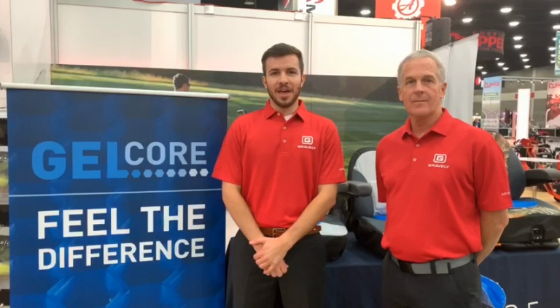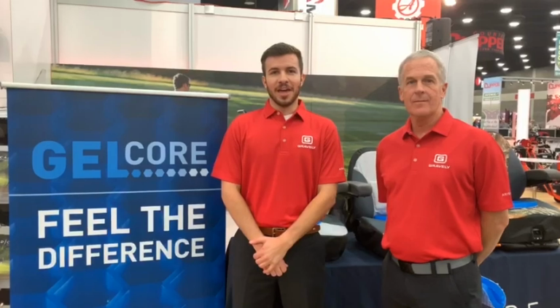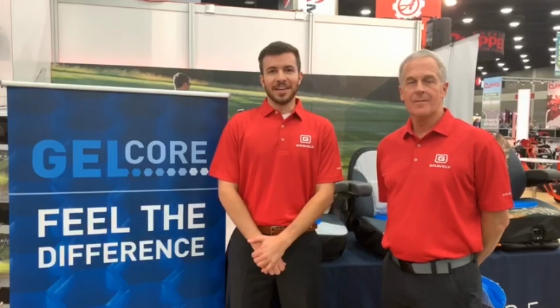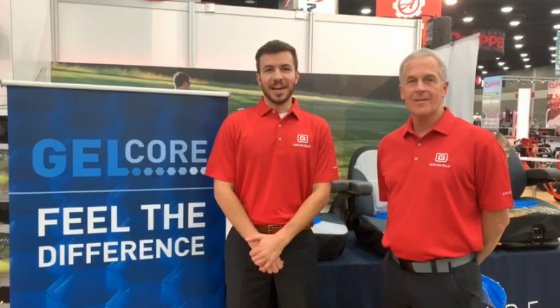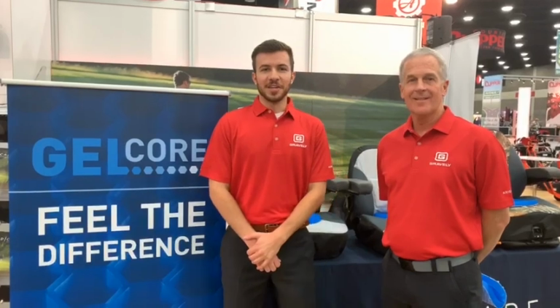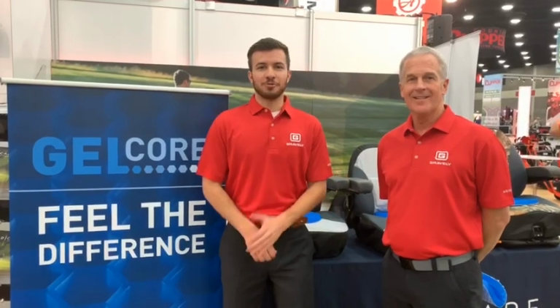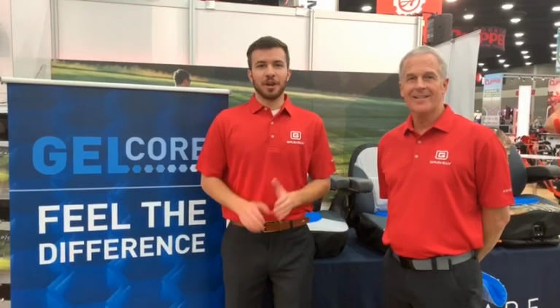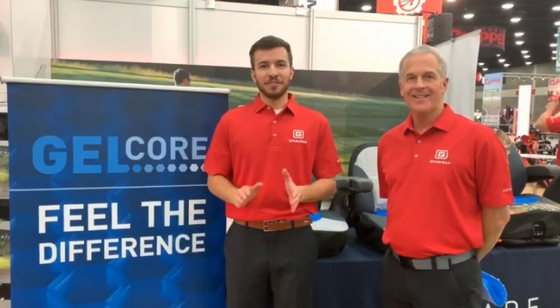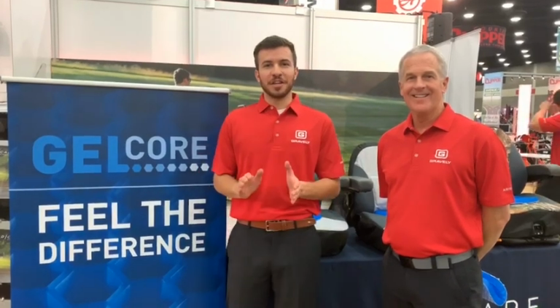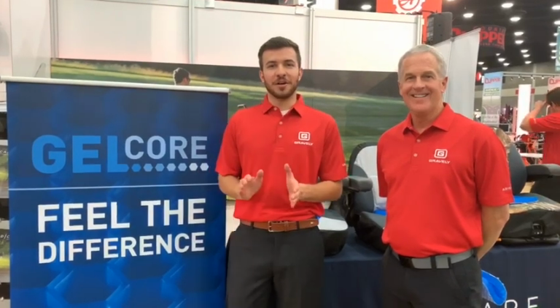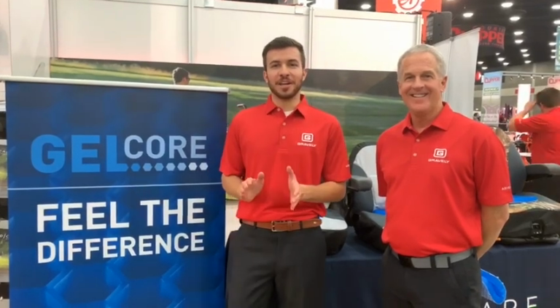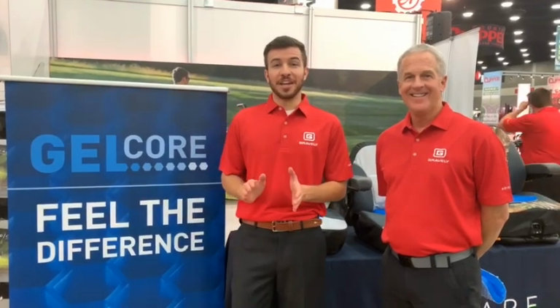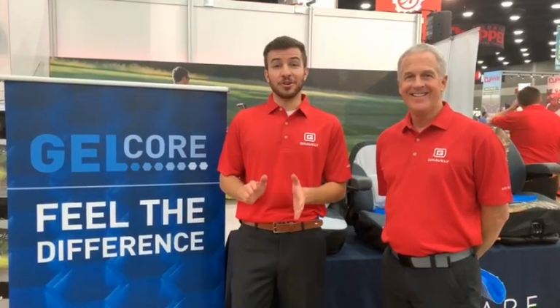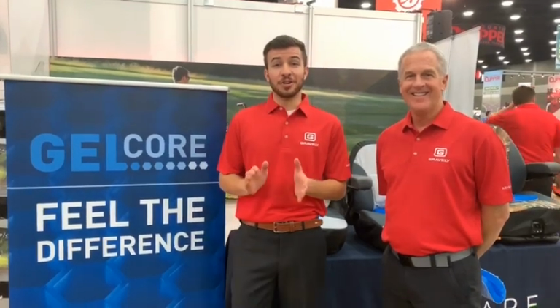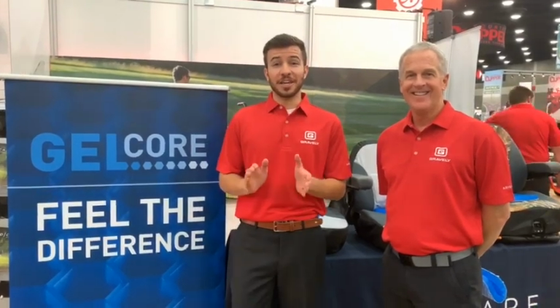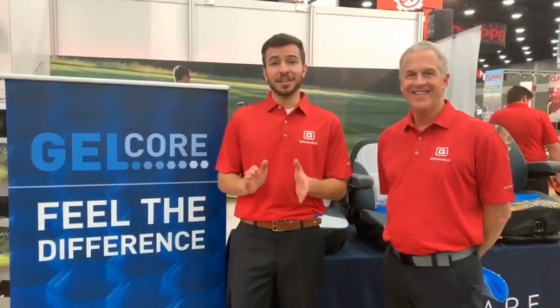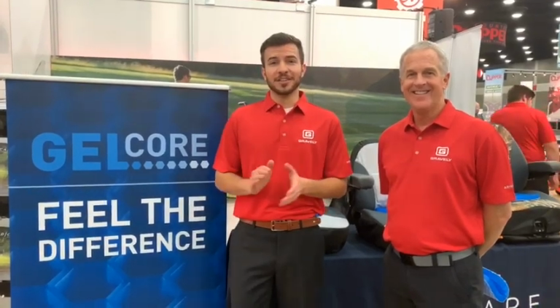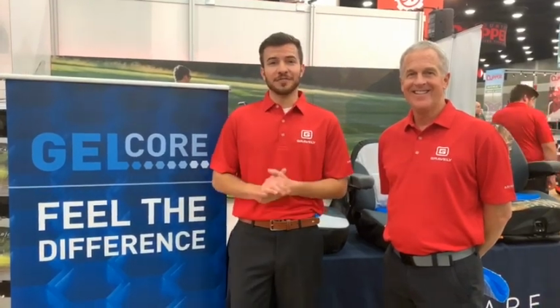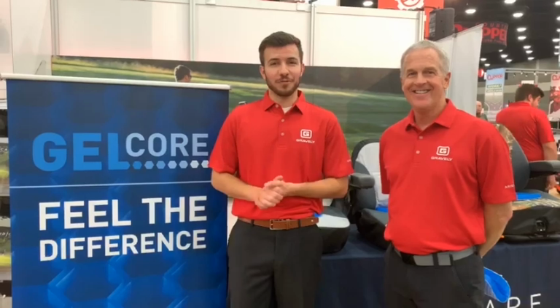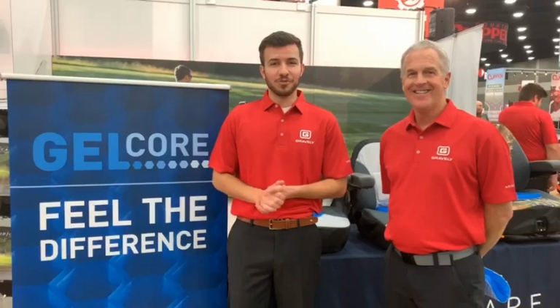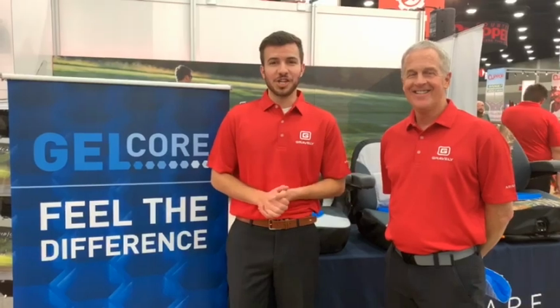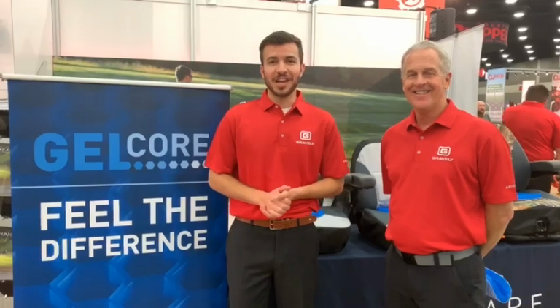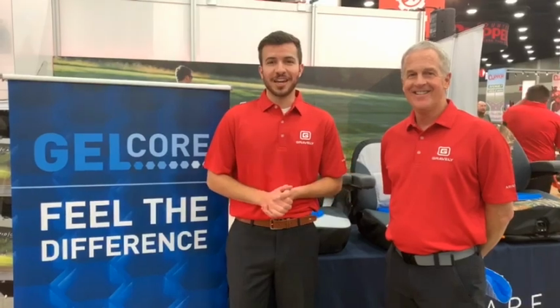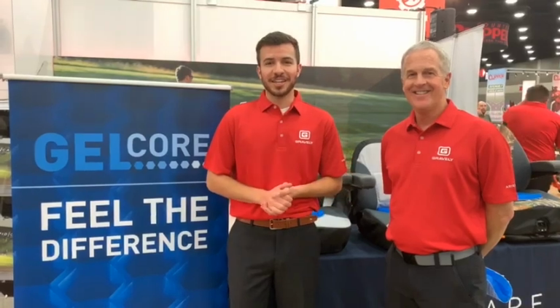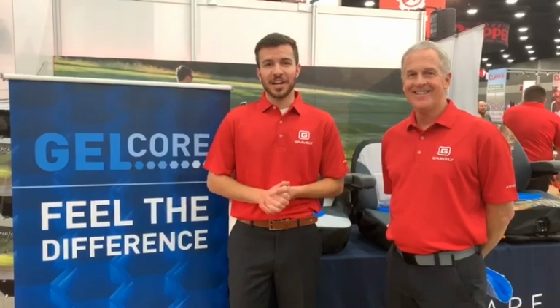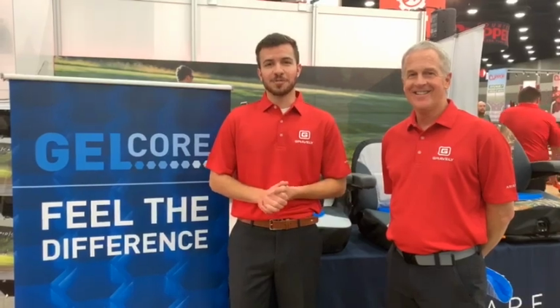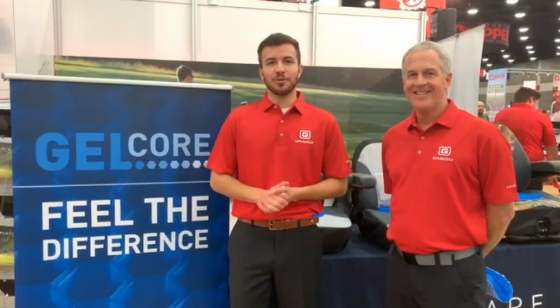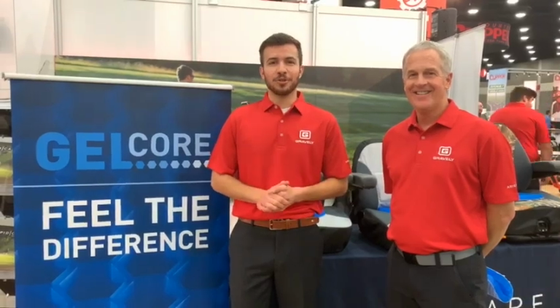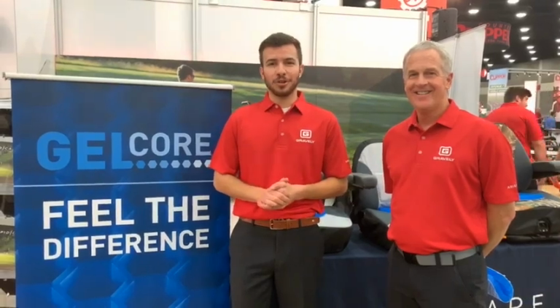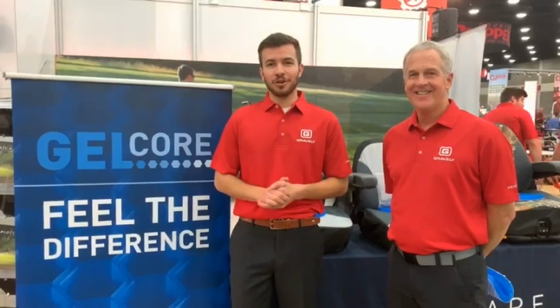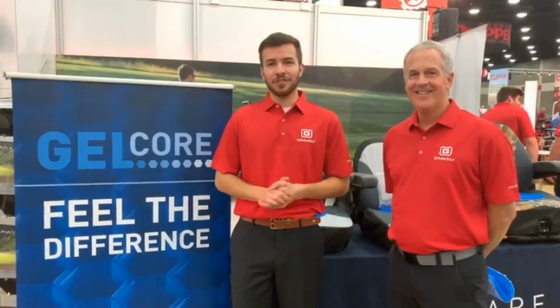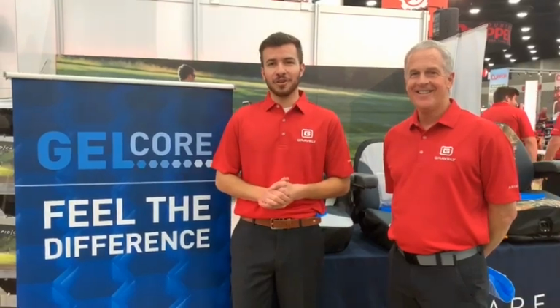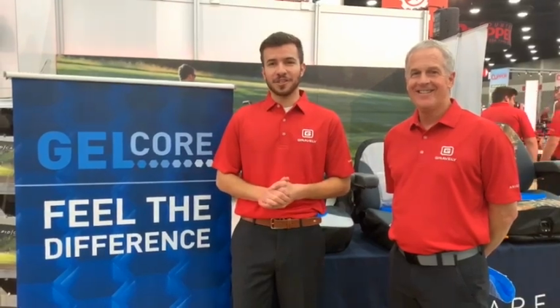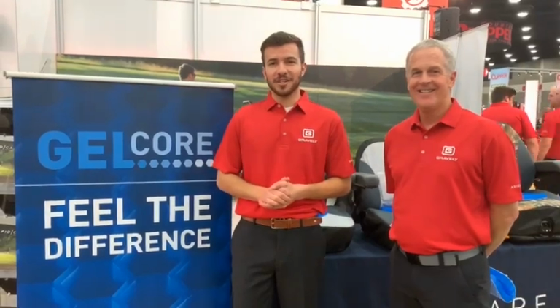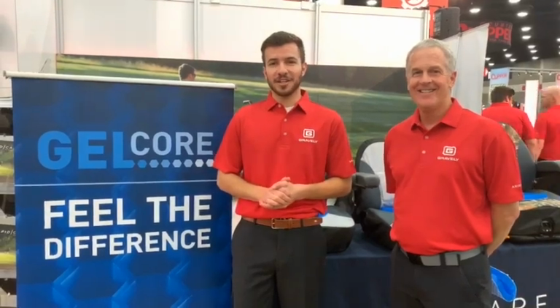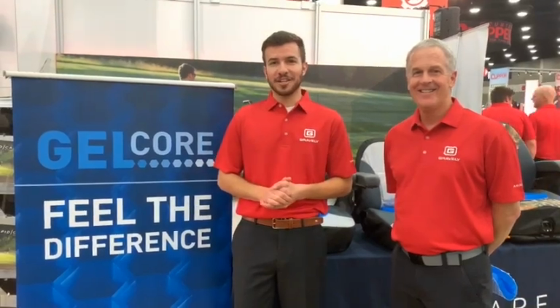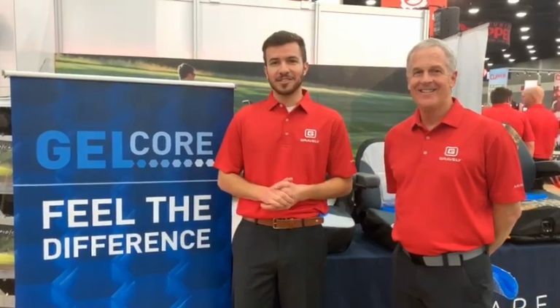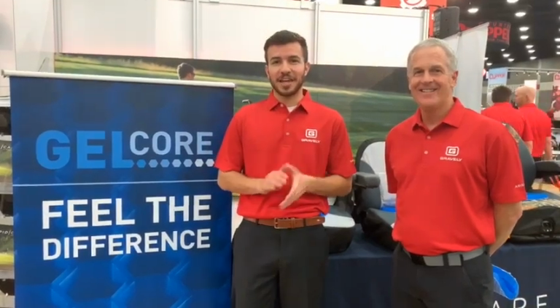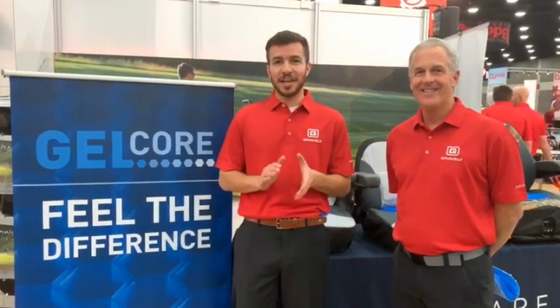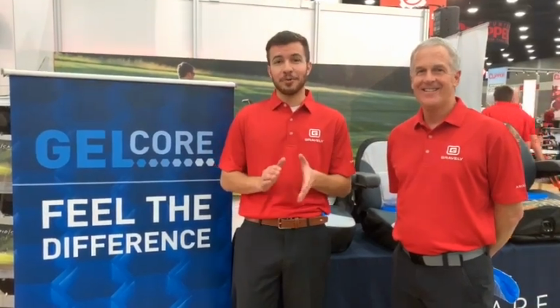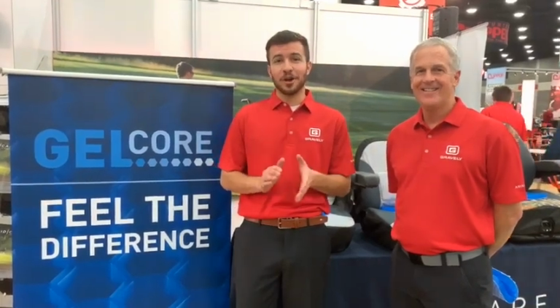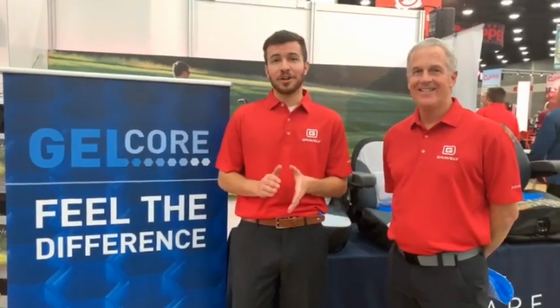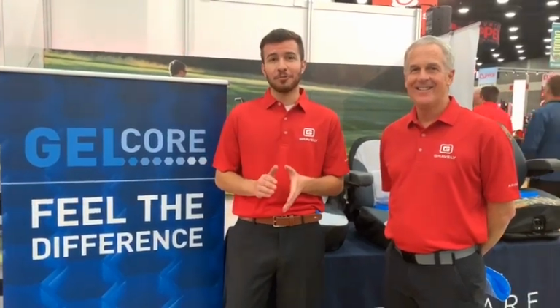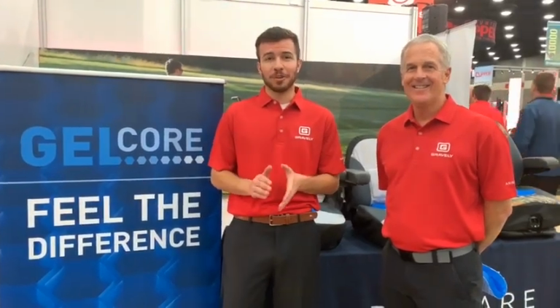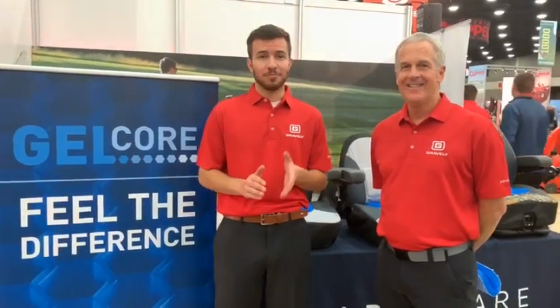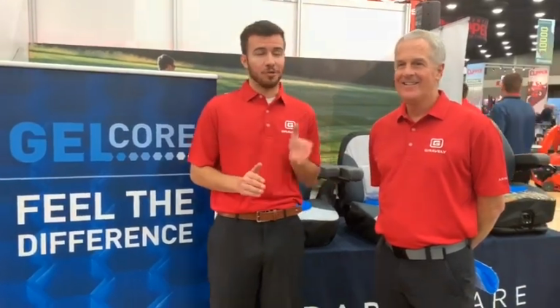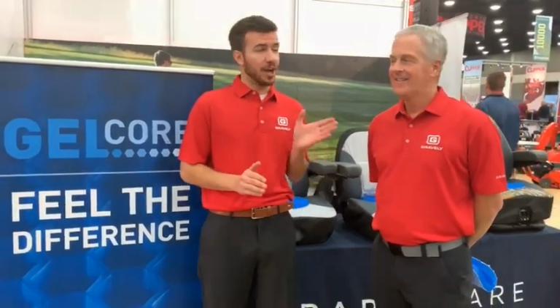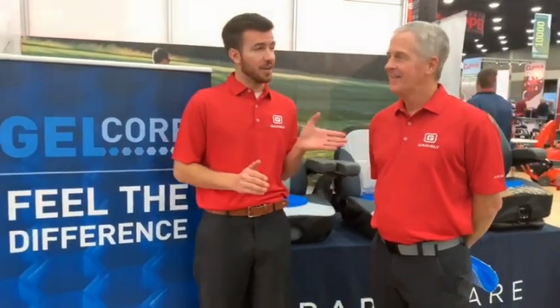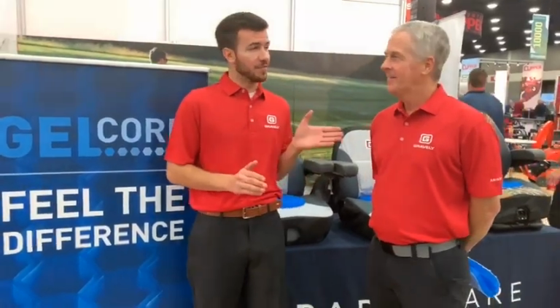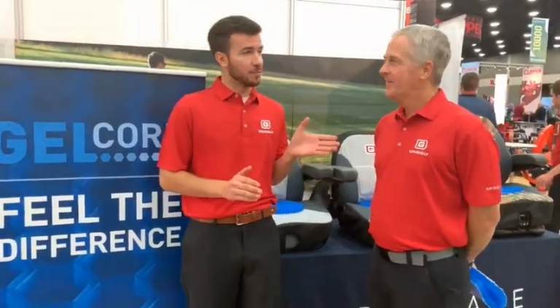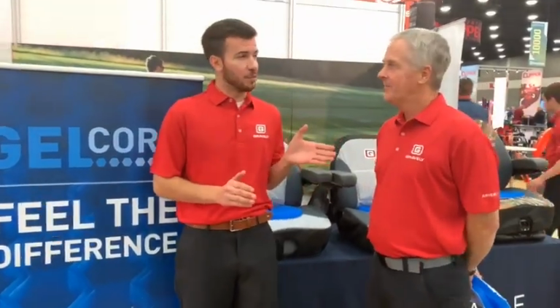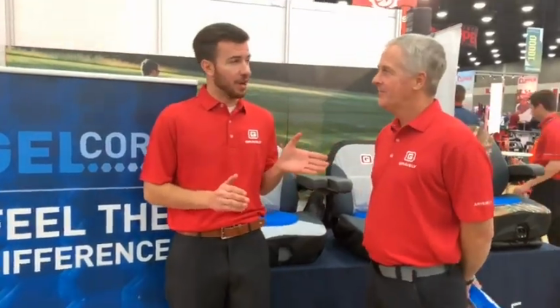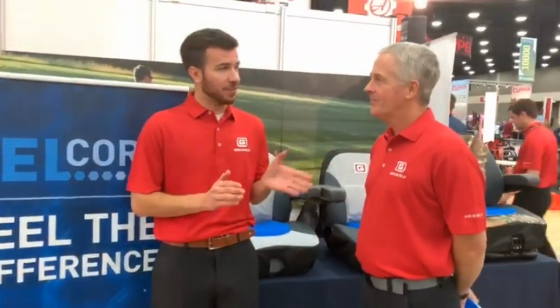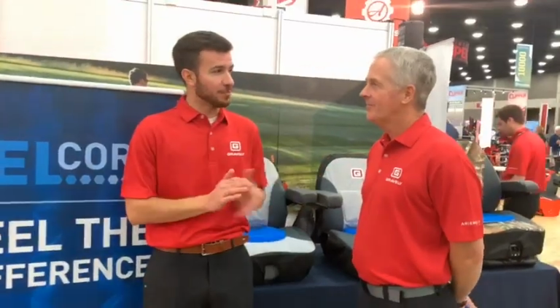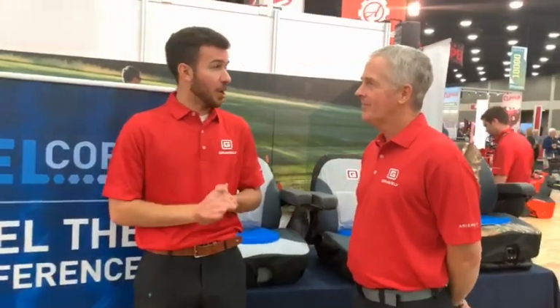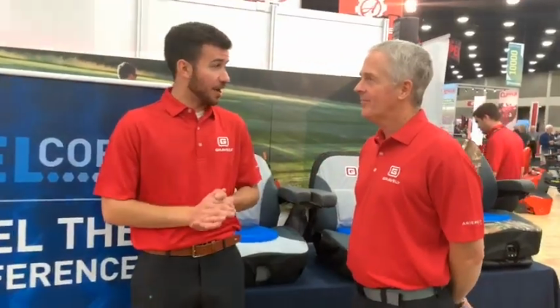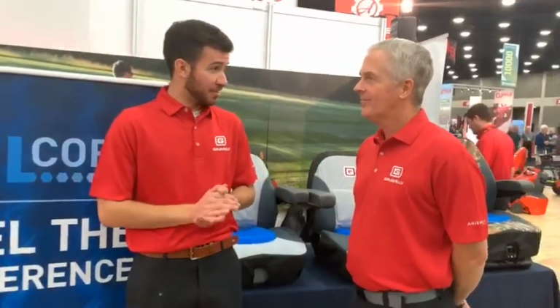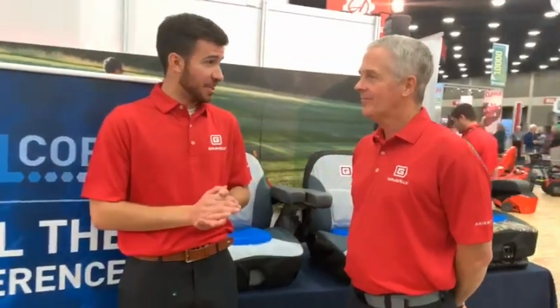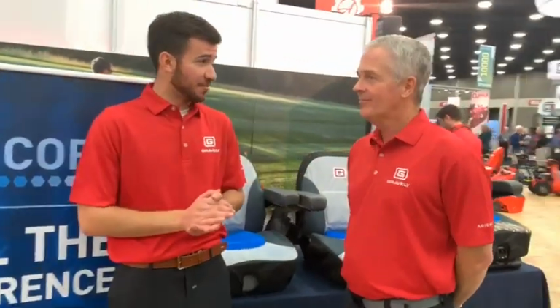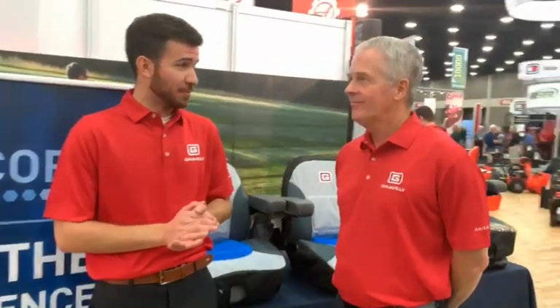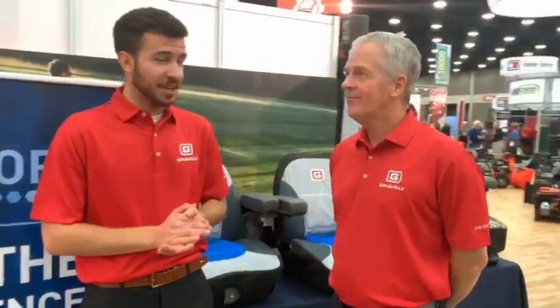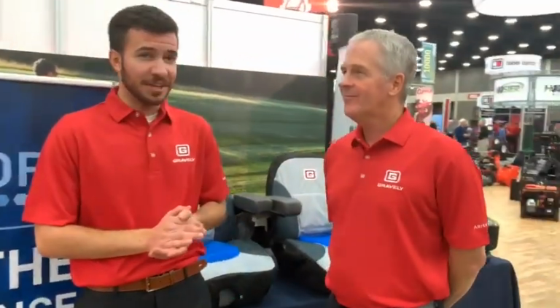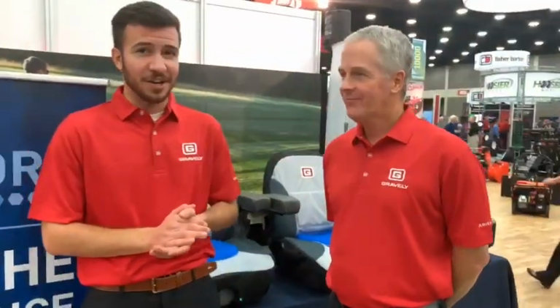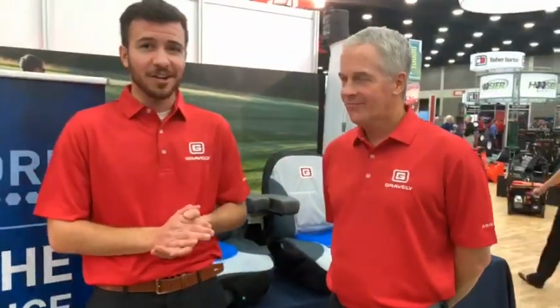Hey guys, Gravely coming at you again from GIE Expo in Louisville, Kentucky. Today we are here with Bryan from Gravely. Bryan, thanks for being here.